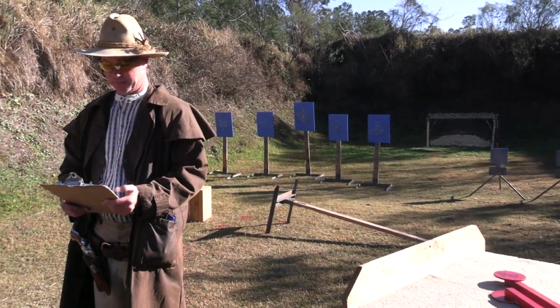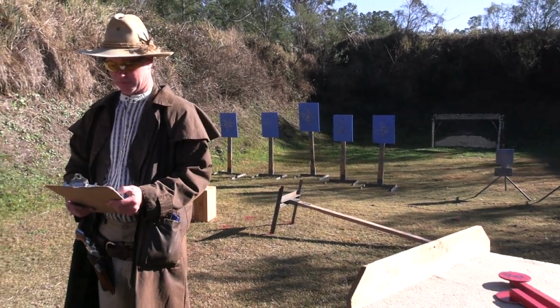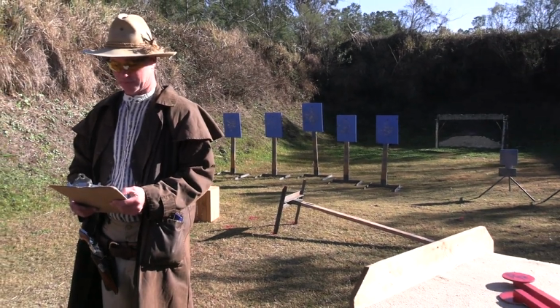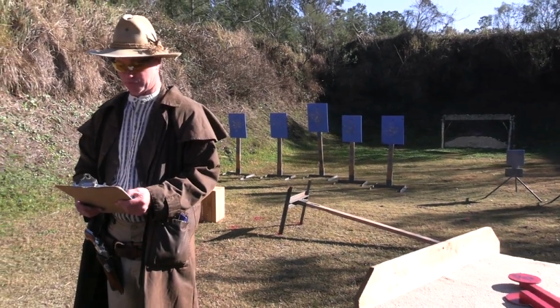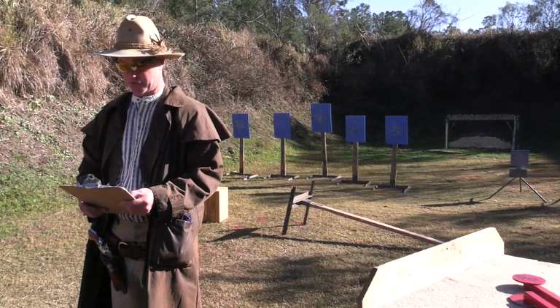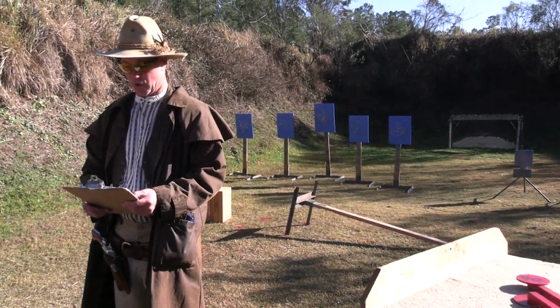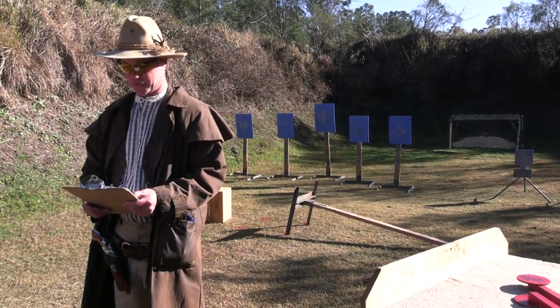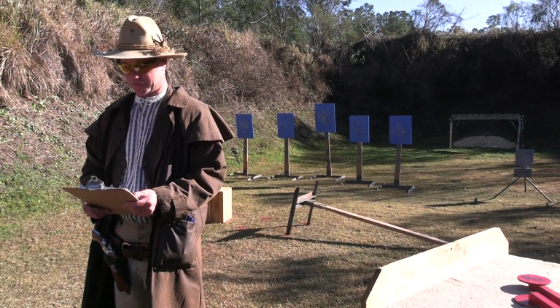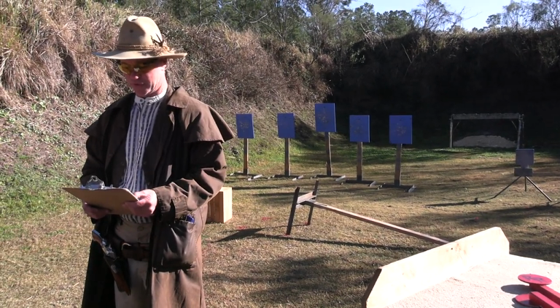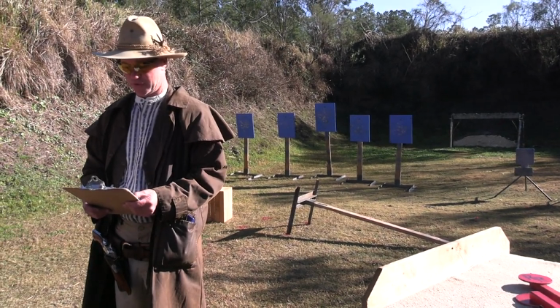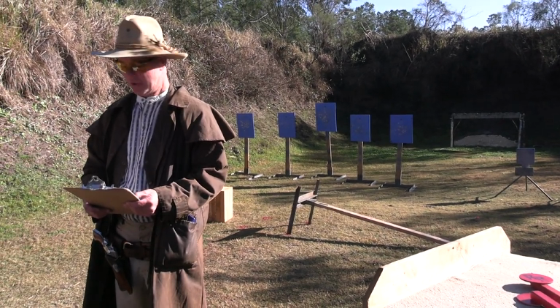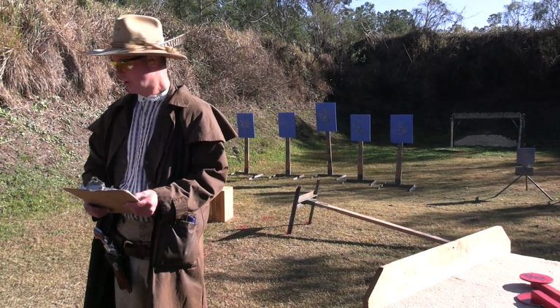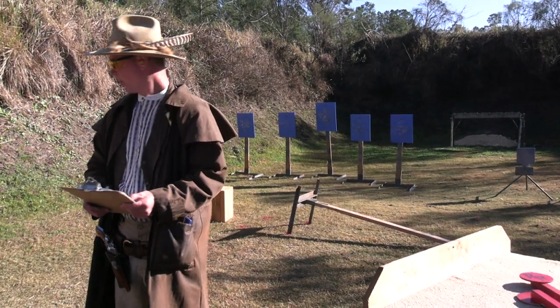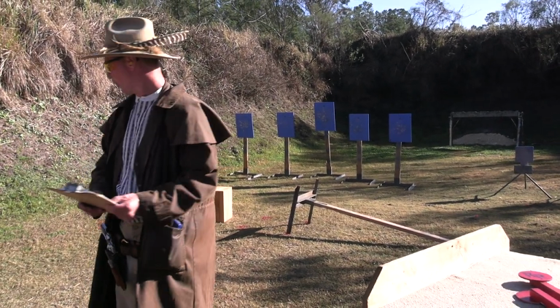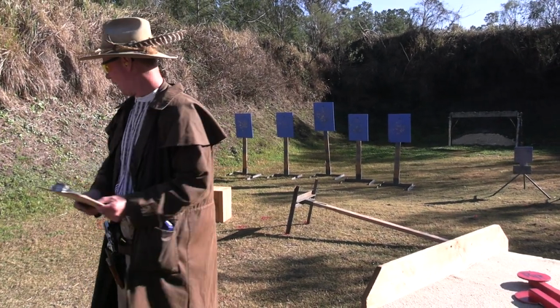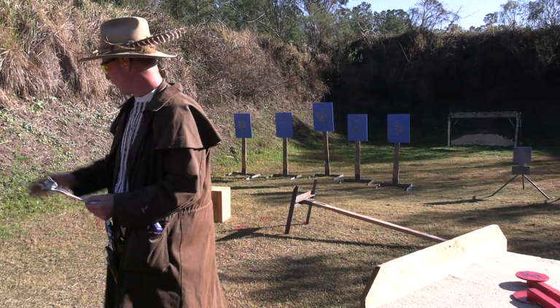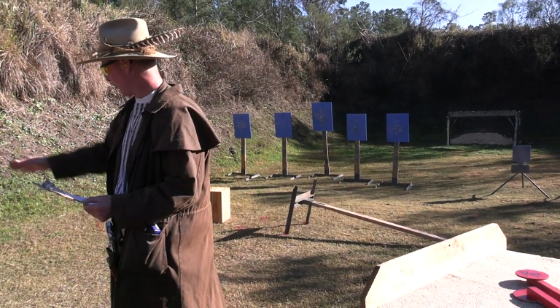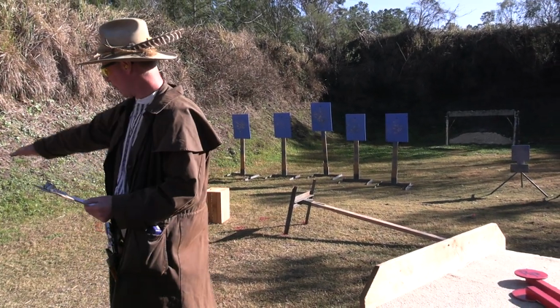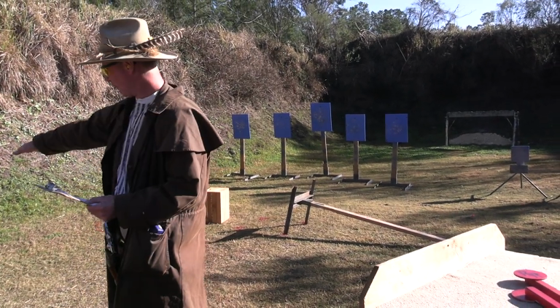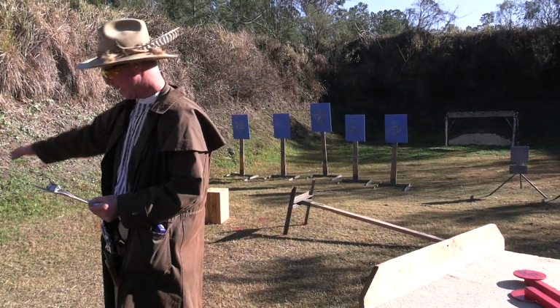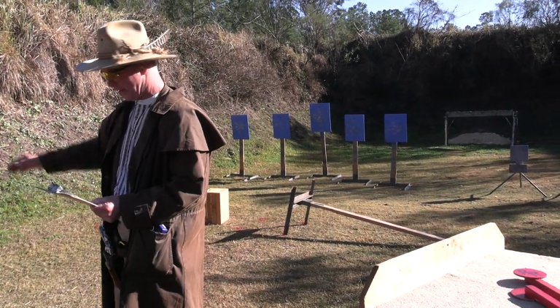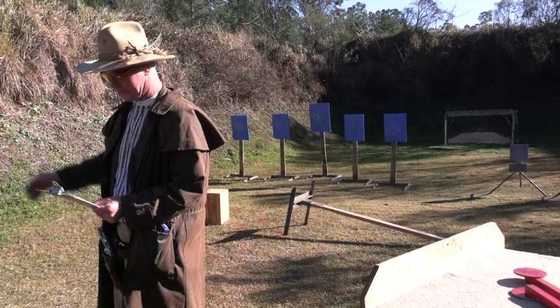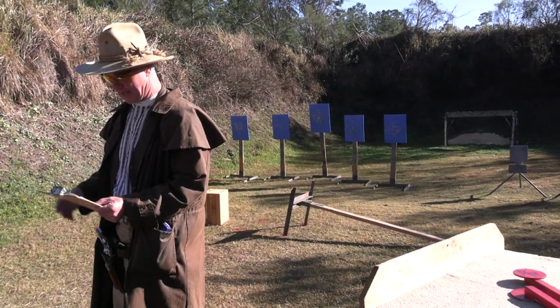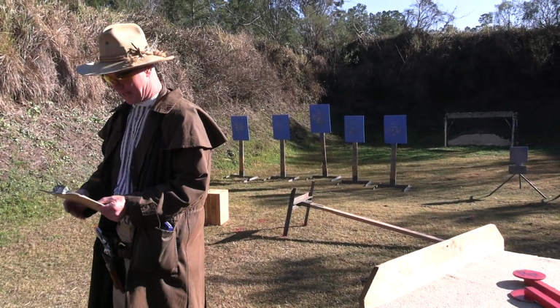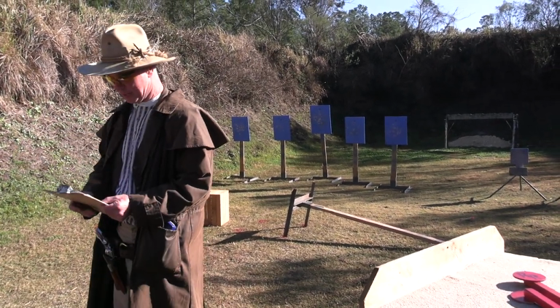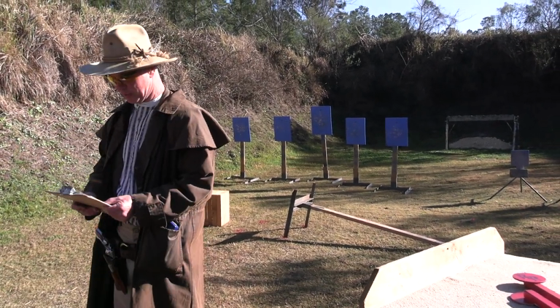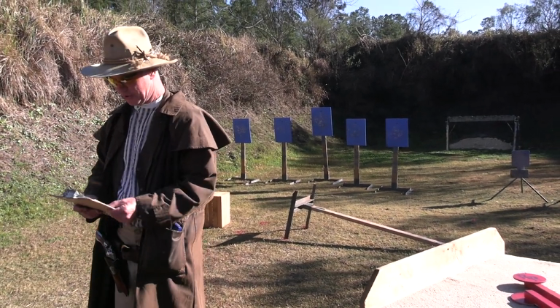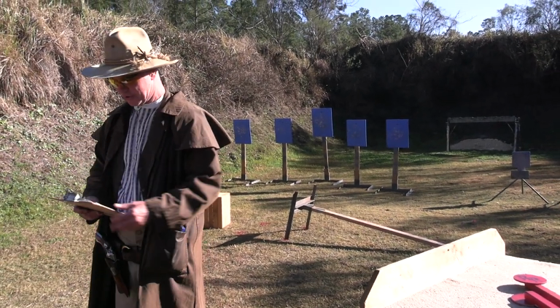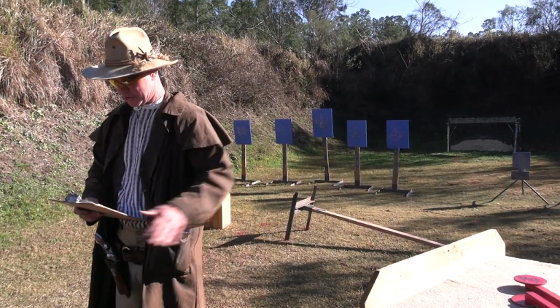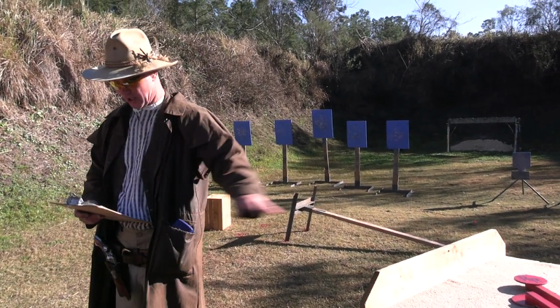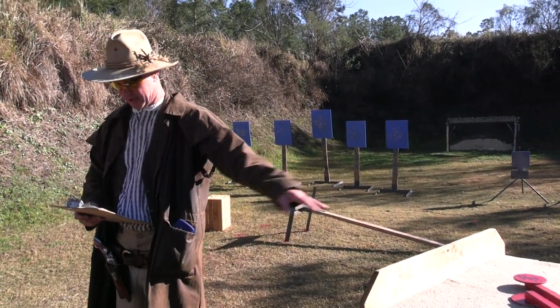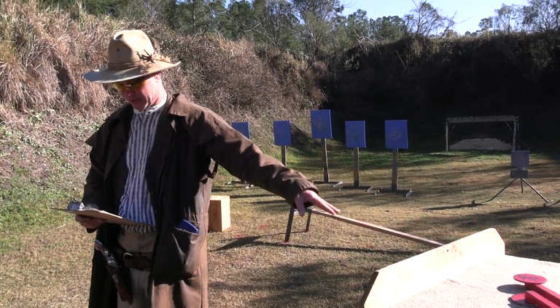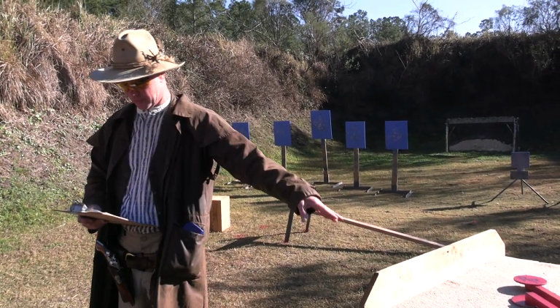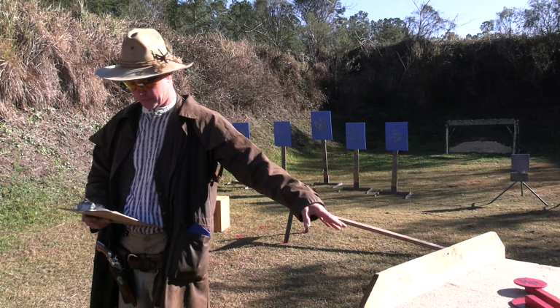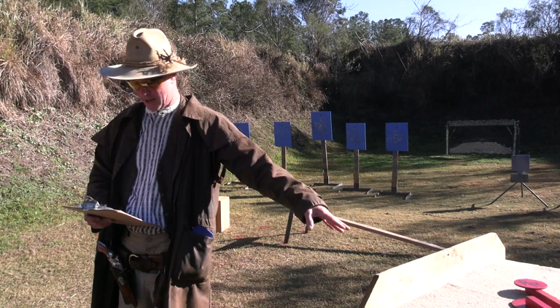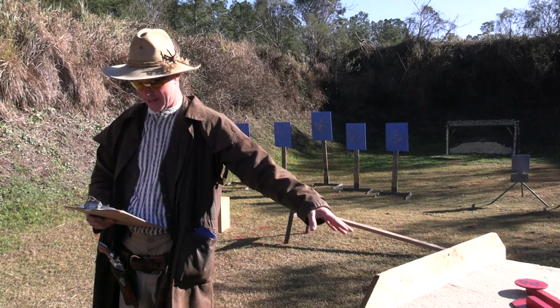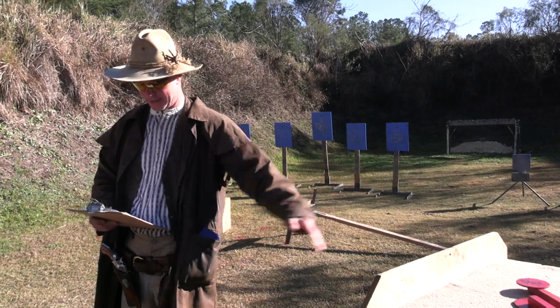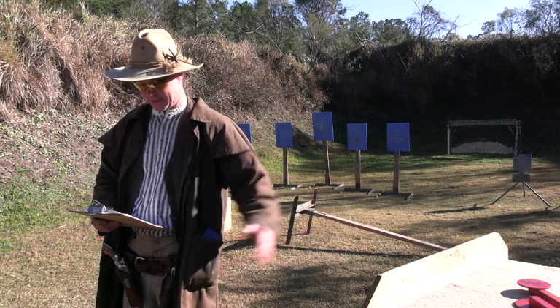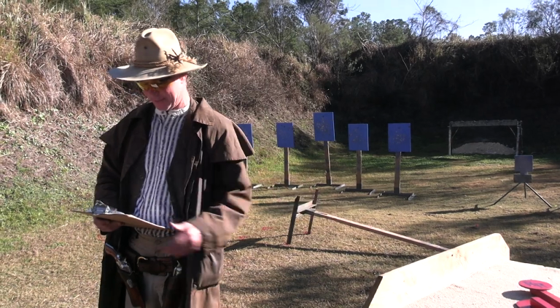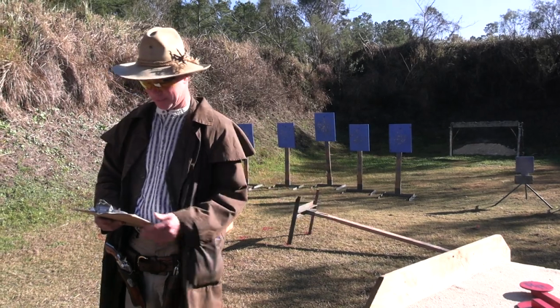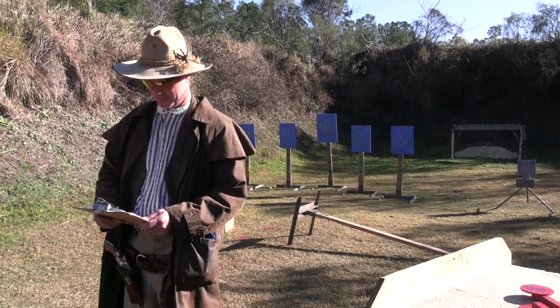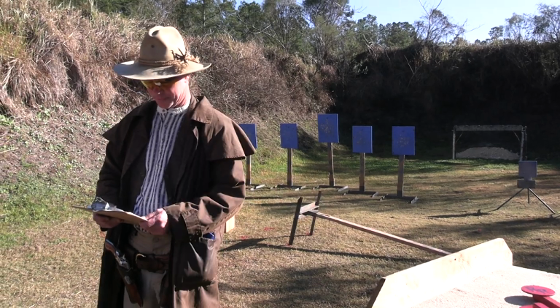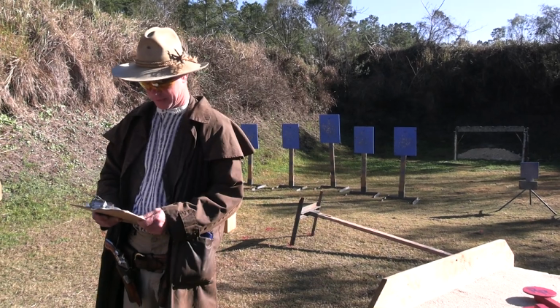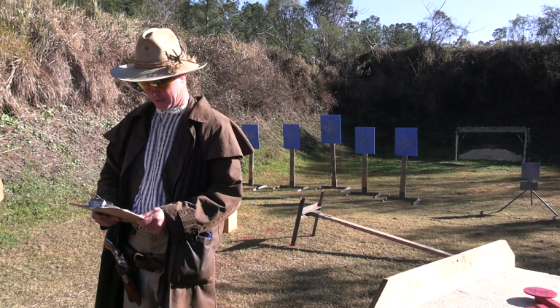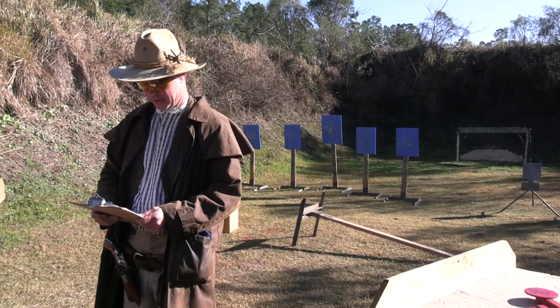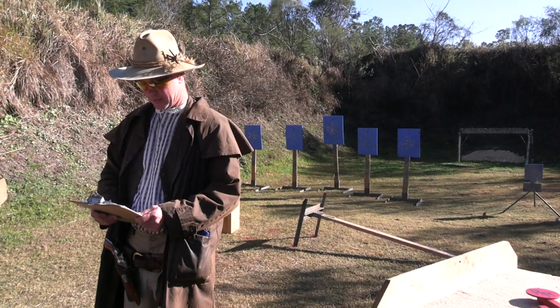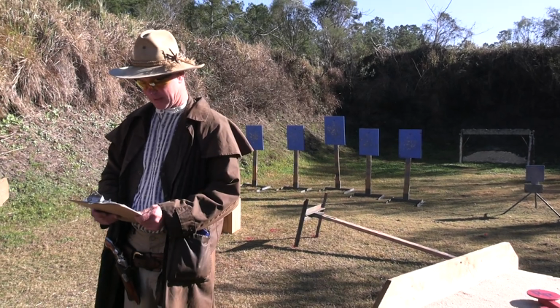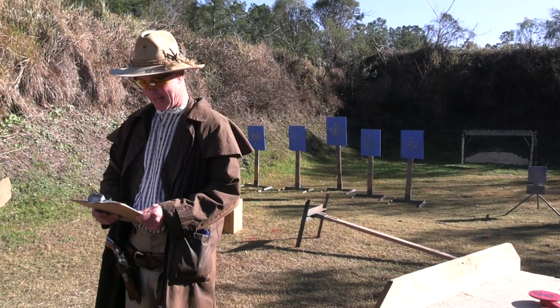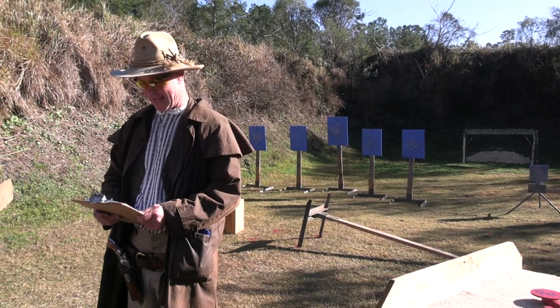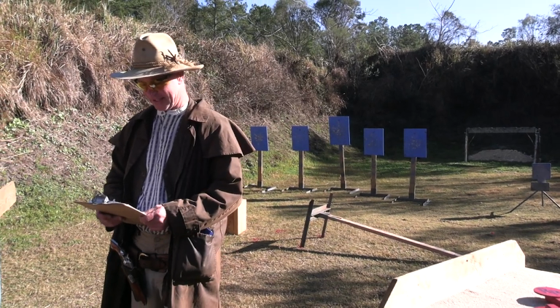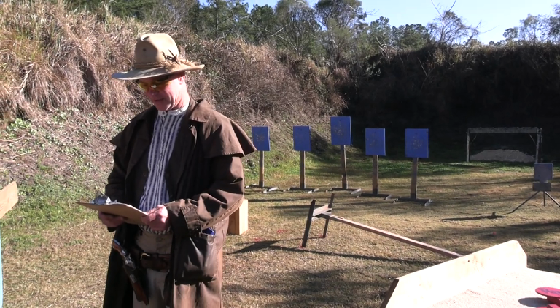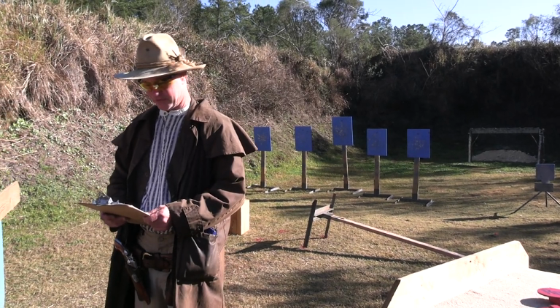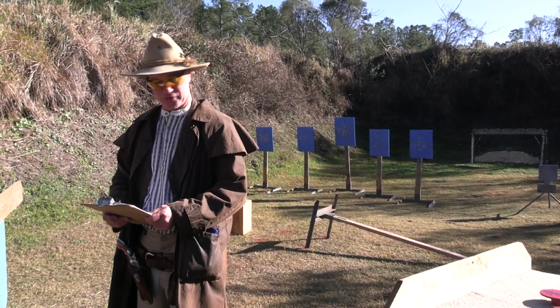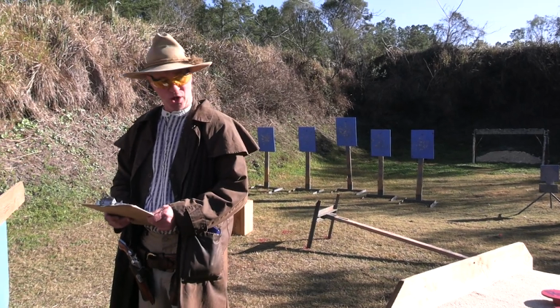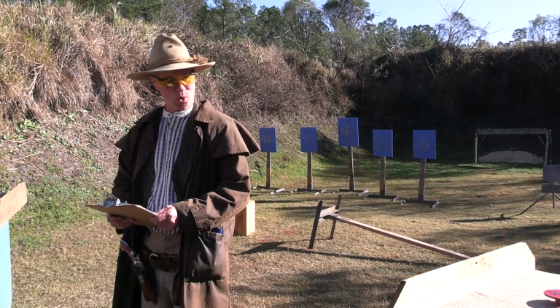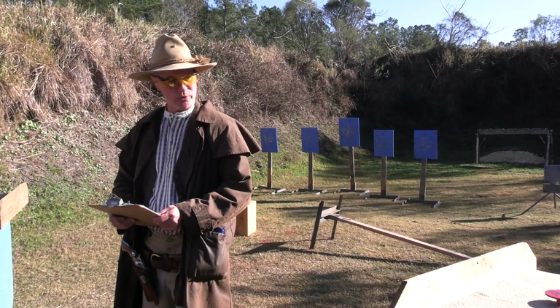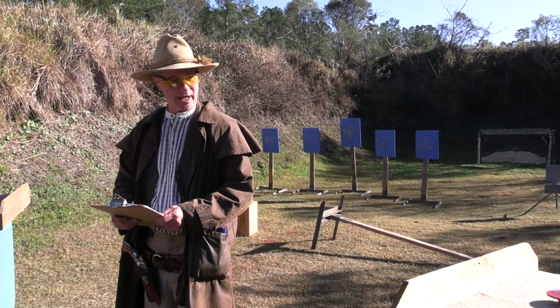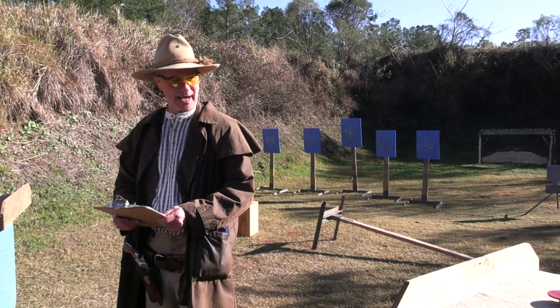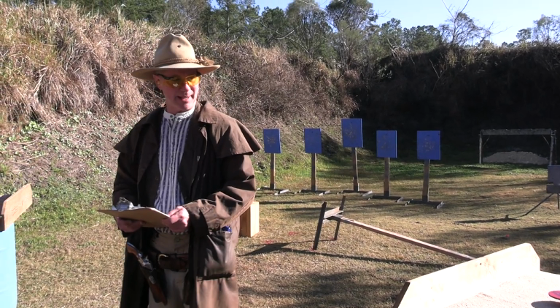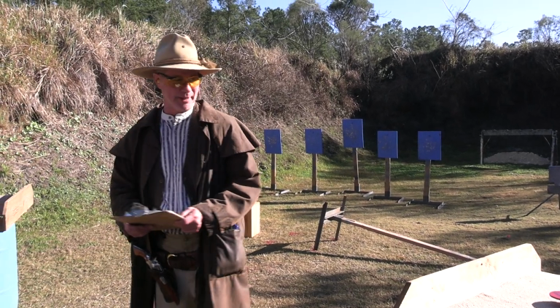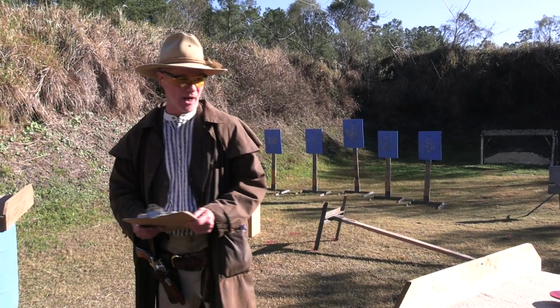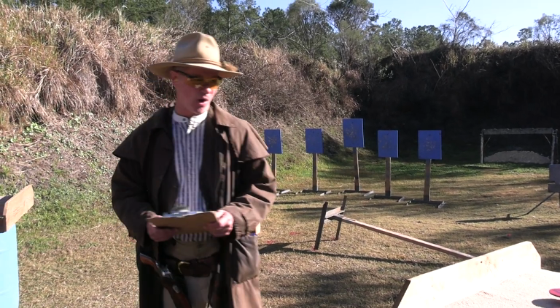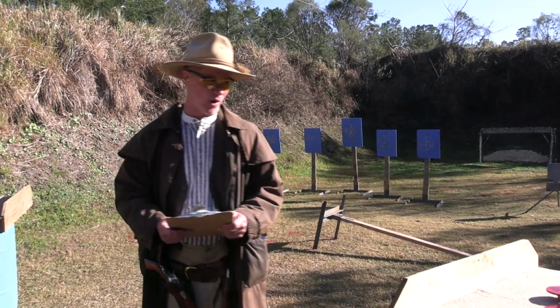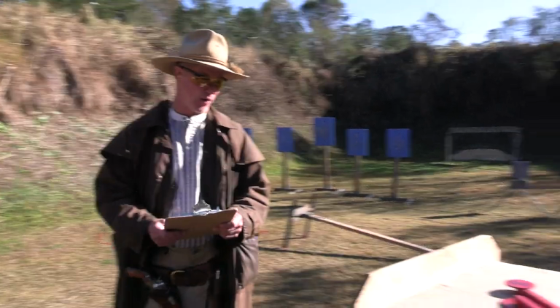Pistols holstered, rifle on the left table, shotgun on the right table. The line is no time at all.